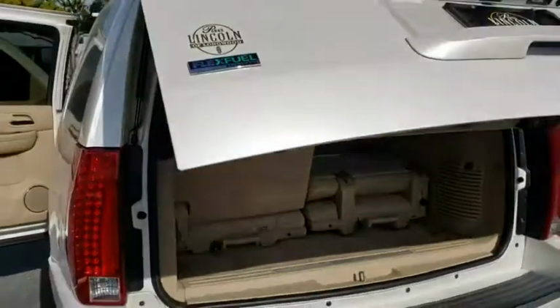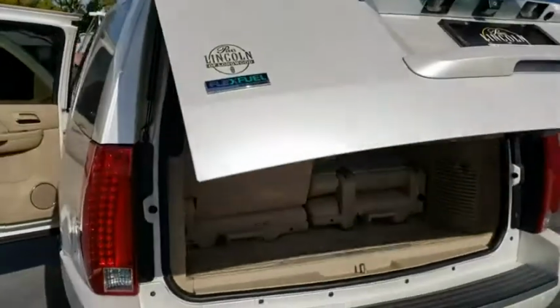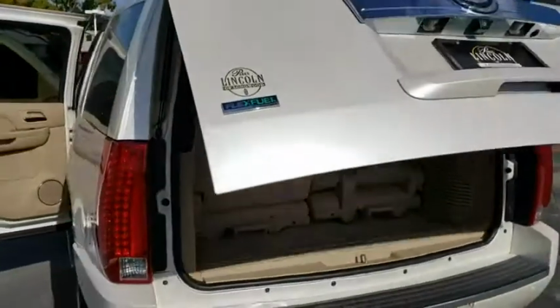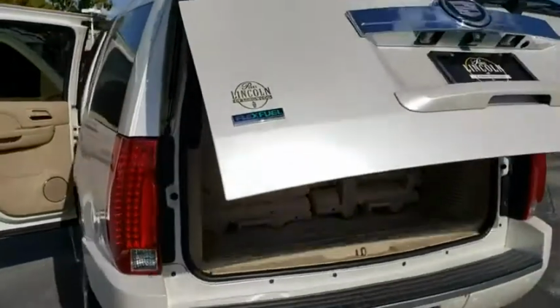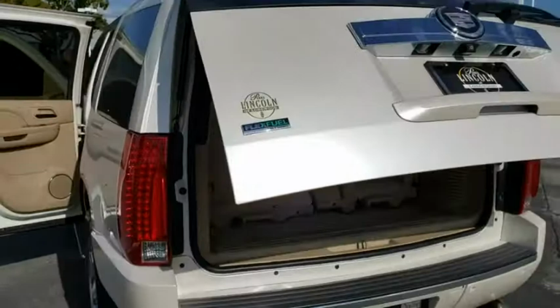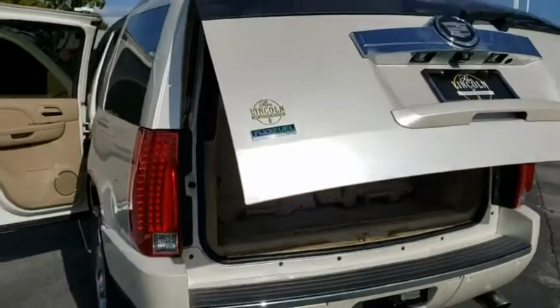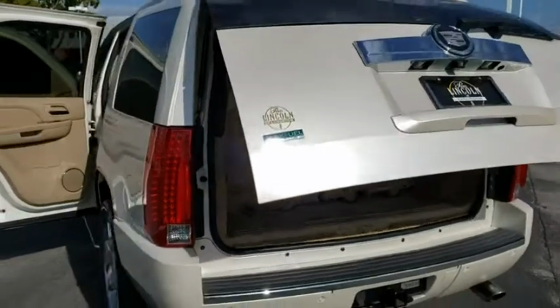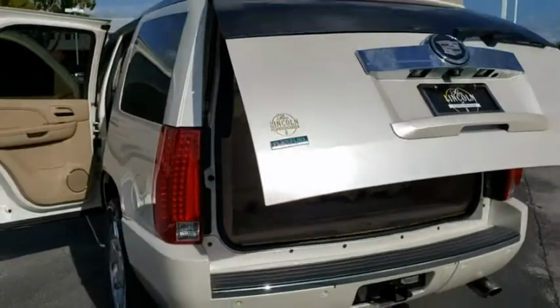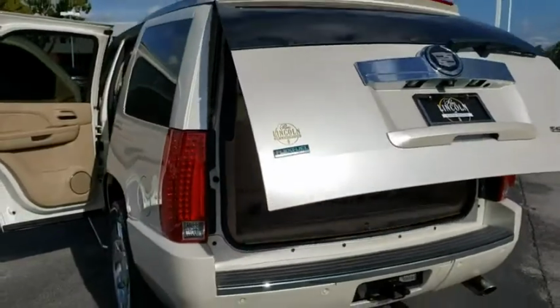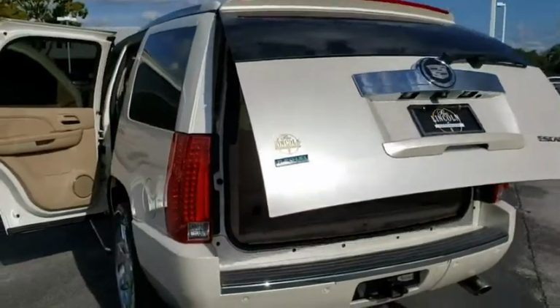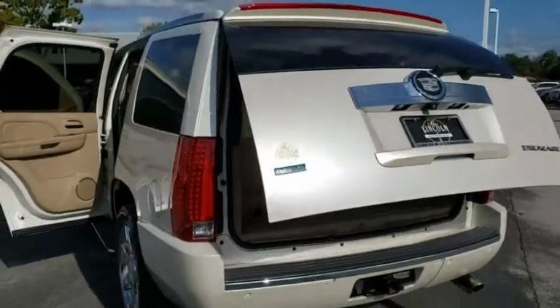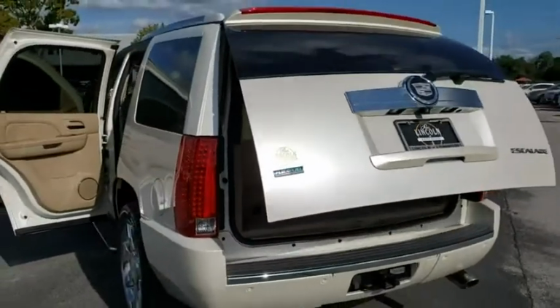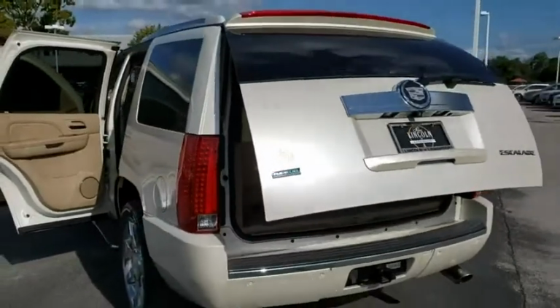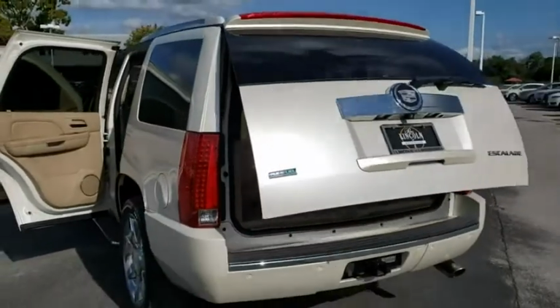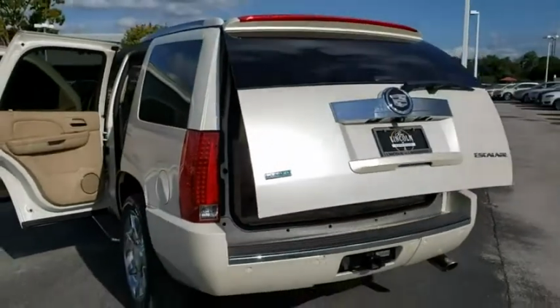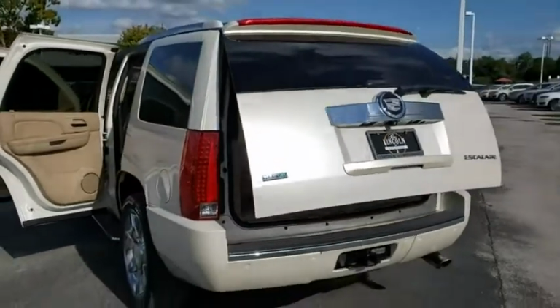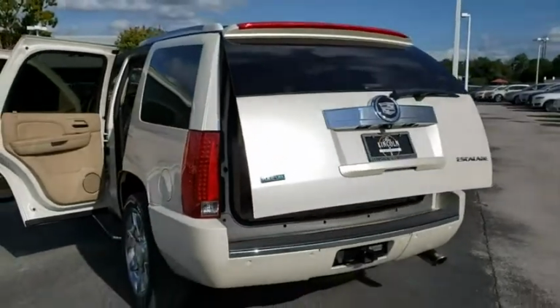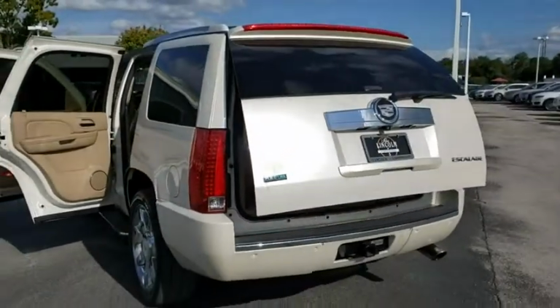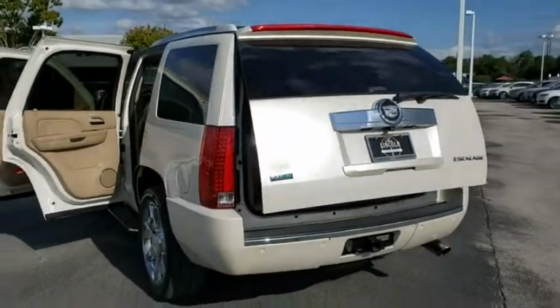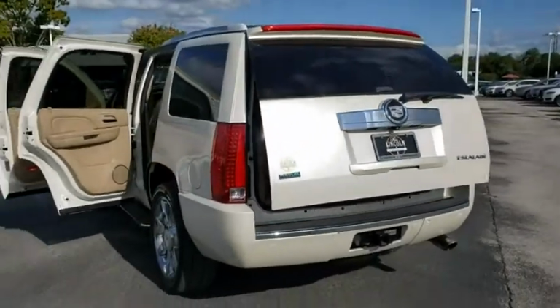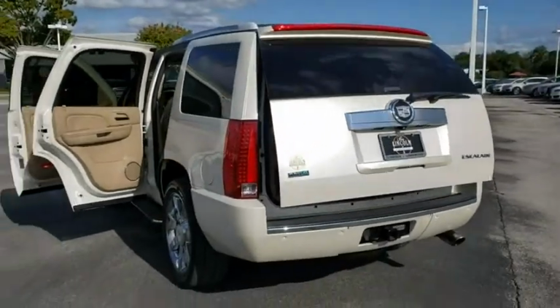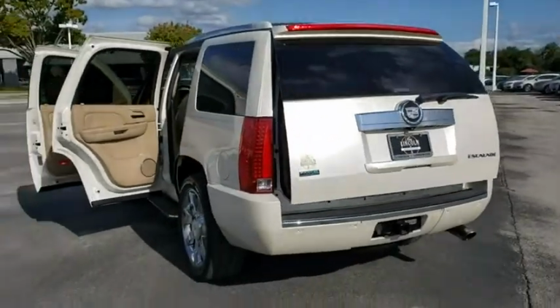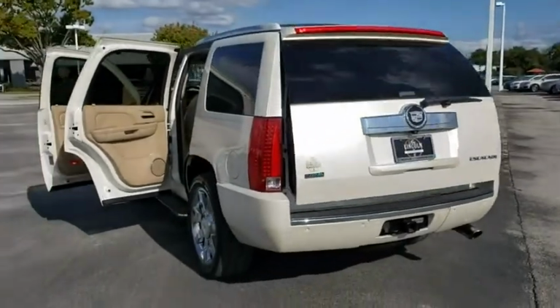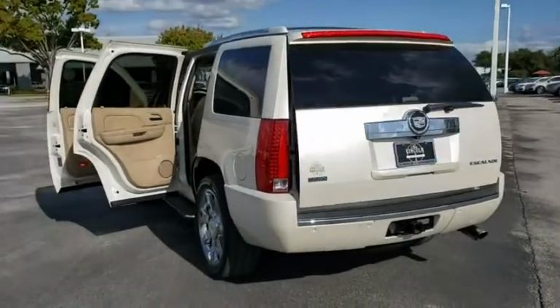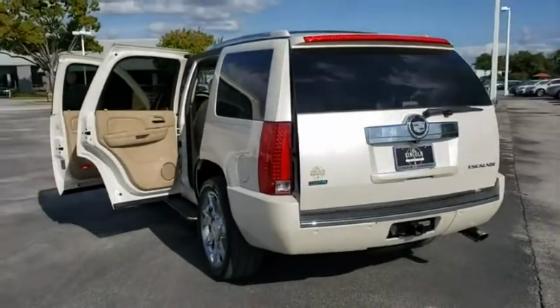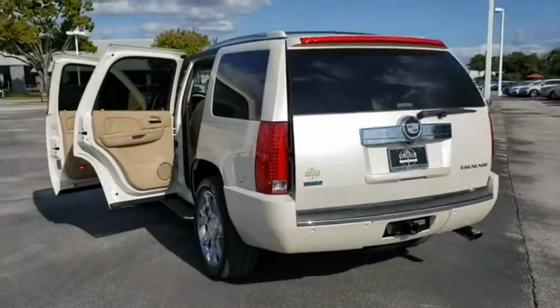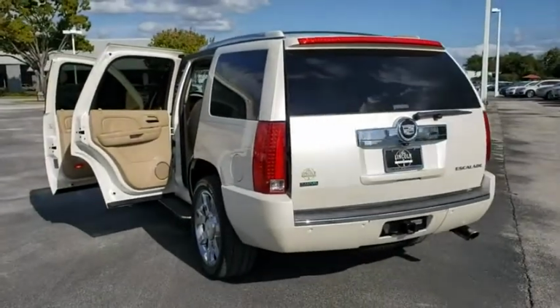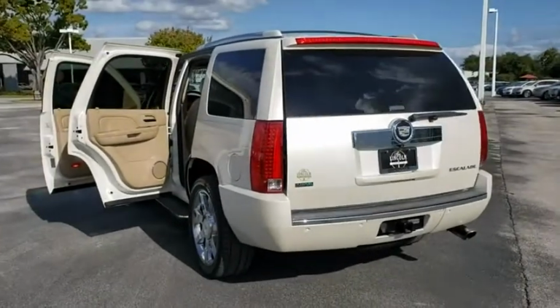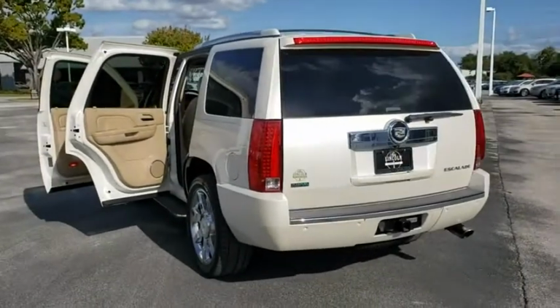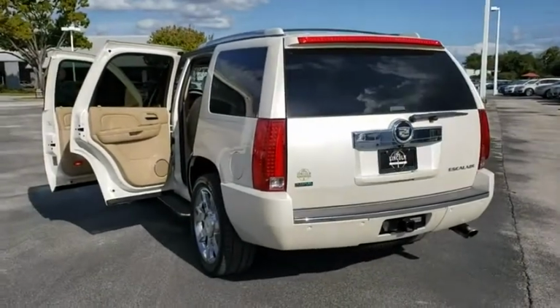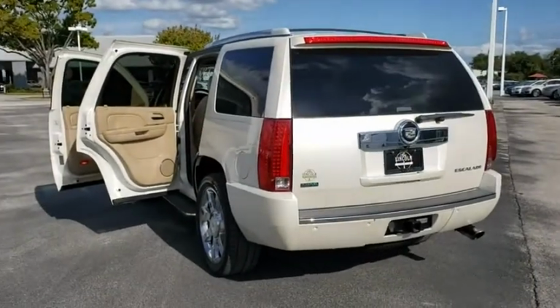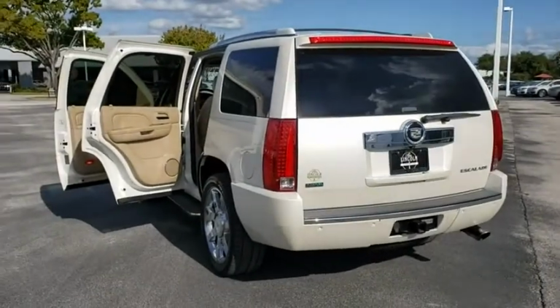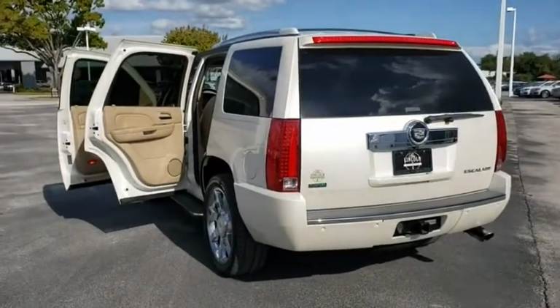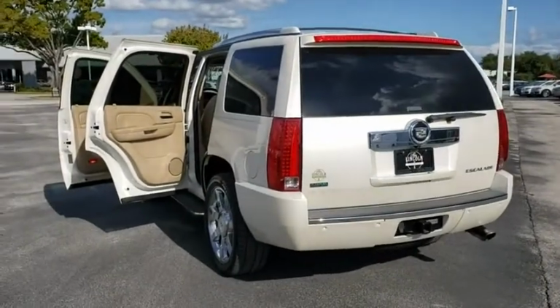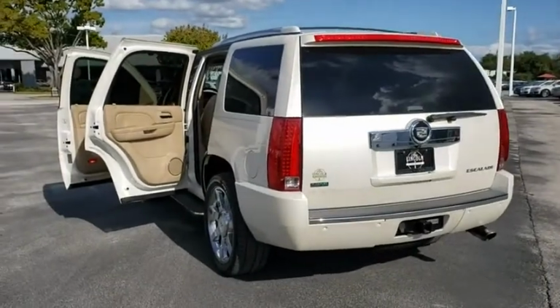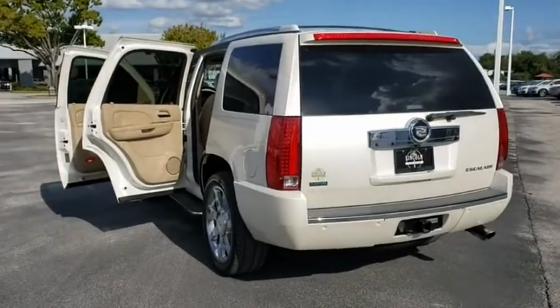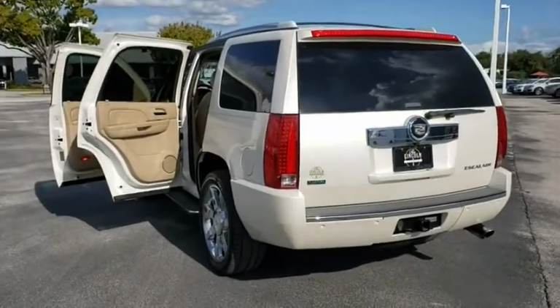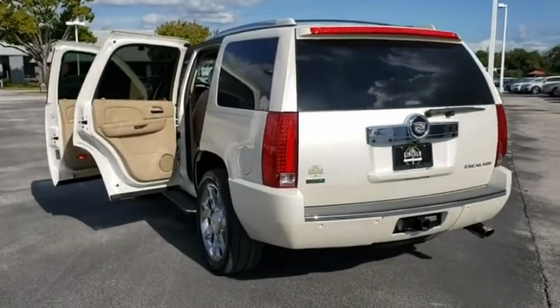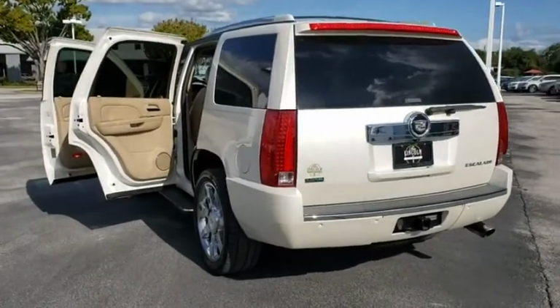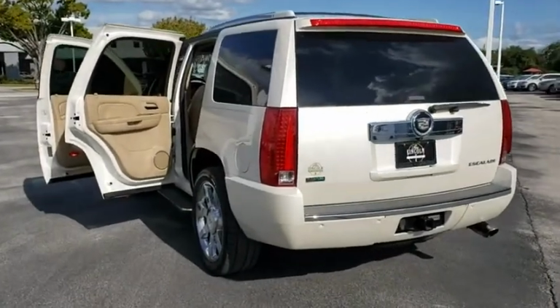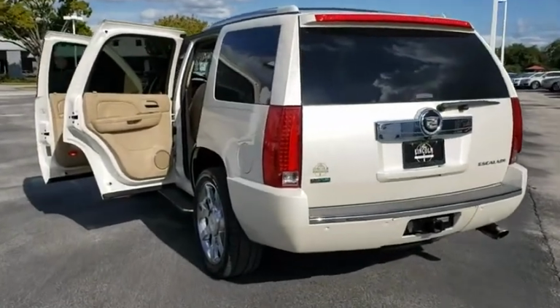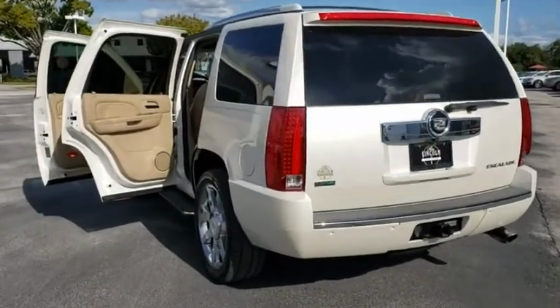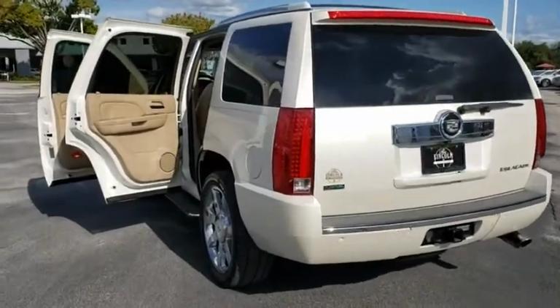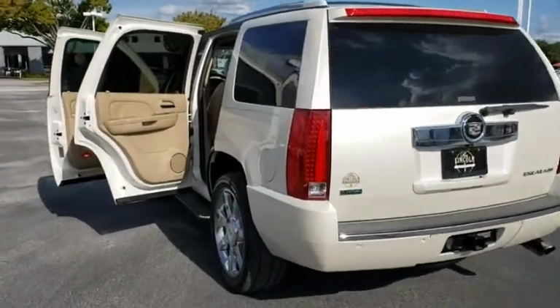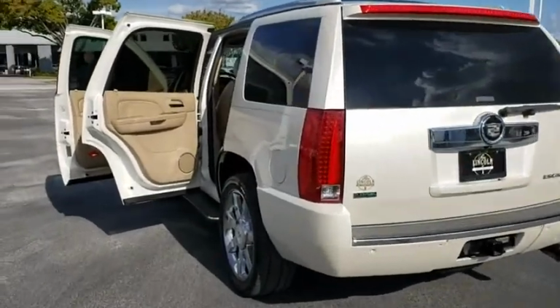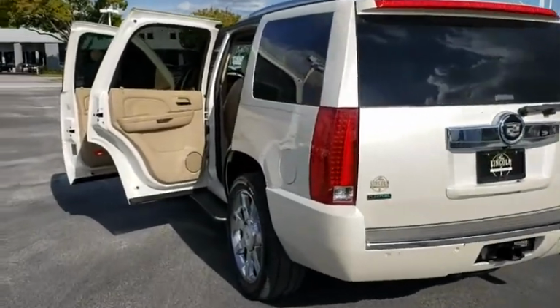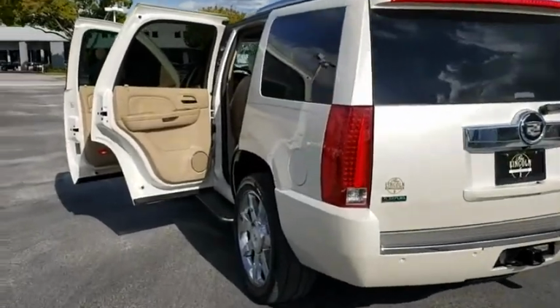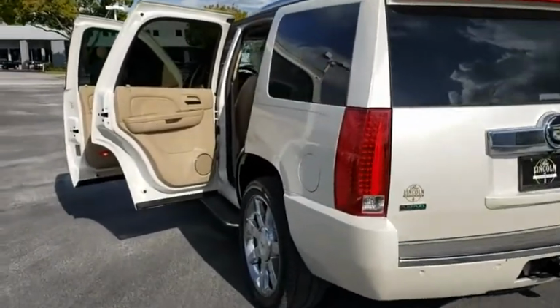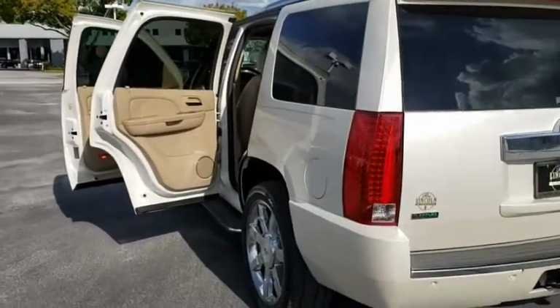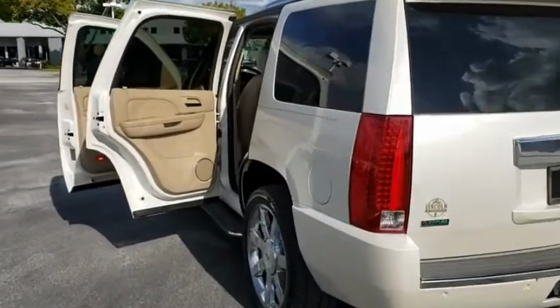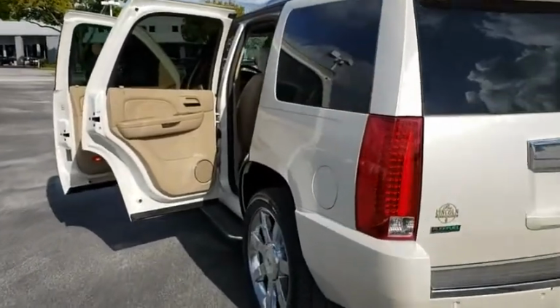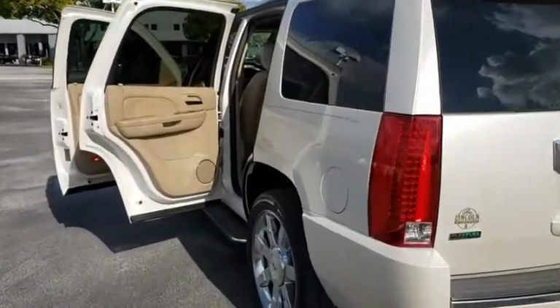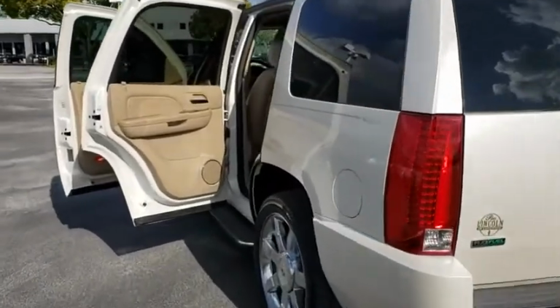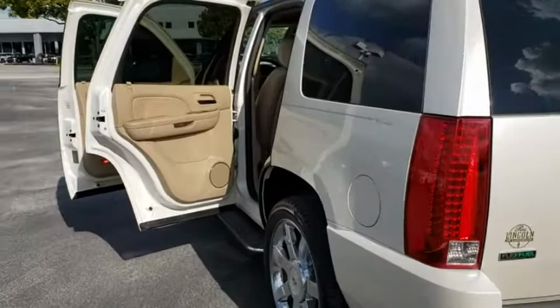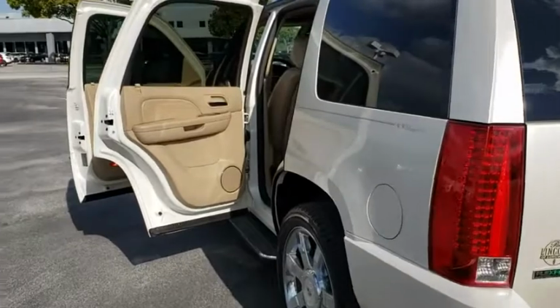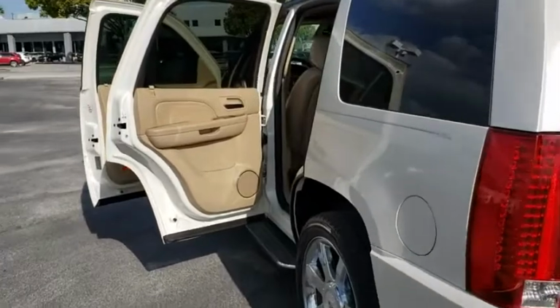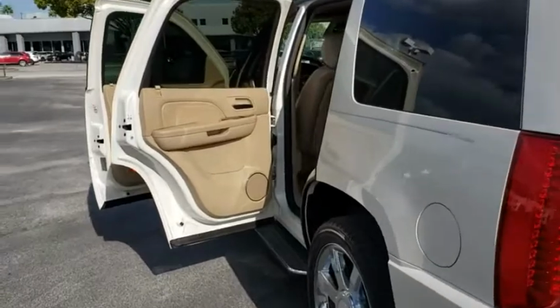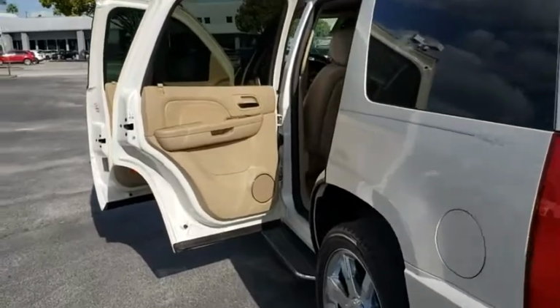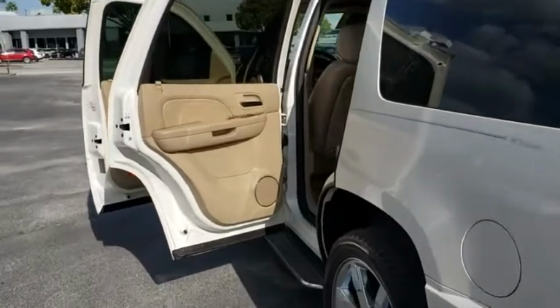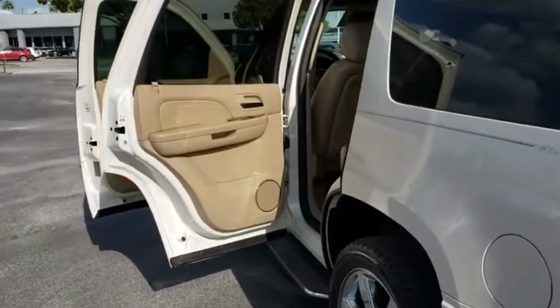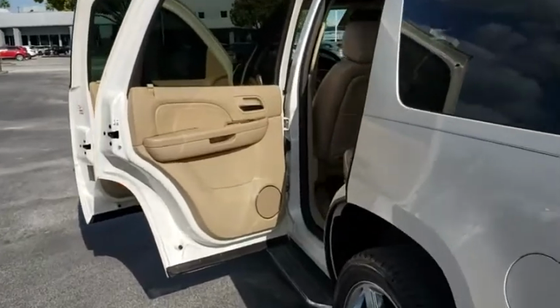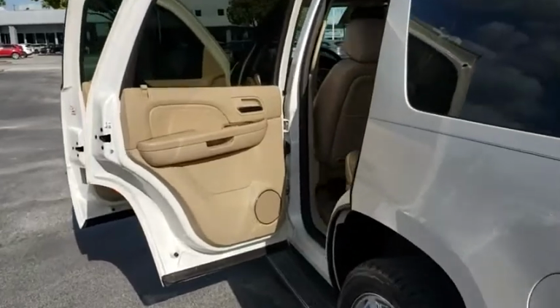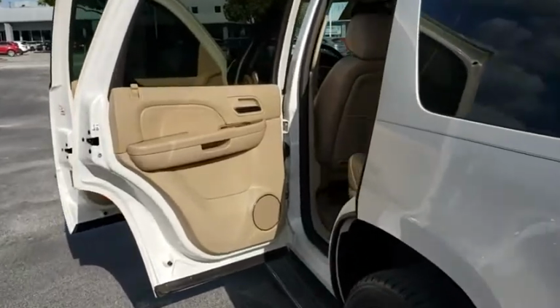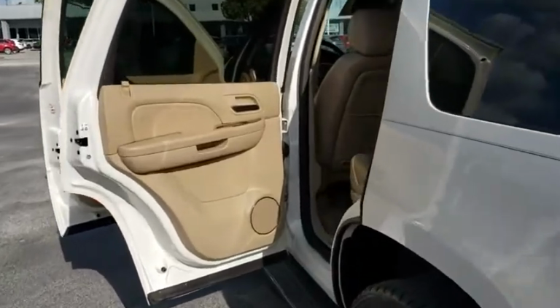Bluetooth, adjustable steering wheel, power steering, auto-dimming rear-view mirror, four-wheel disc brakes, floor mats.